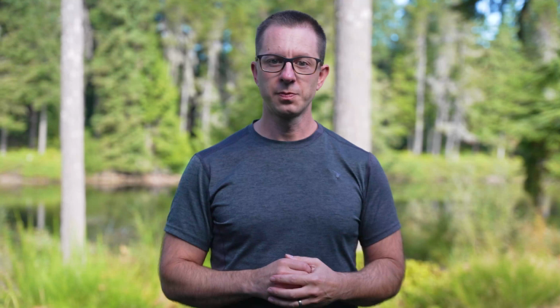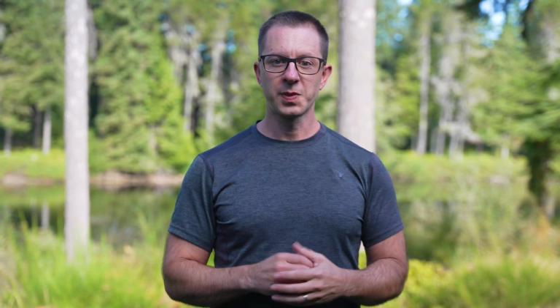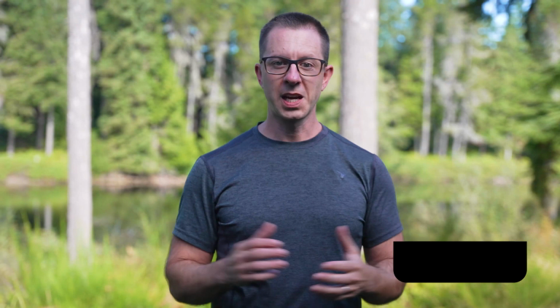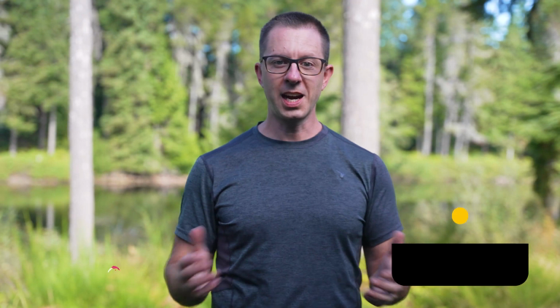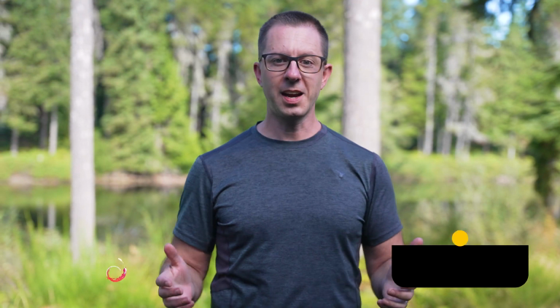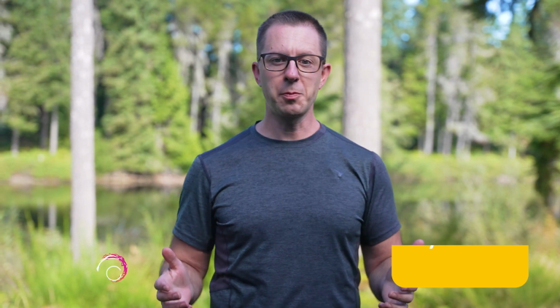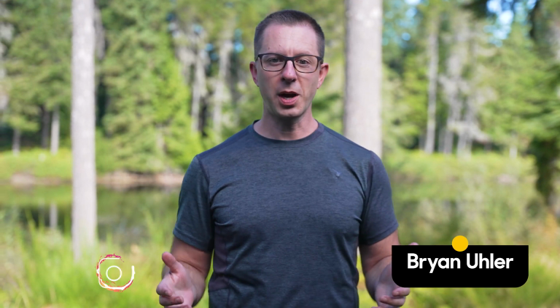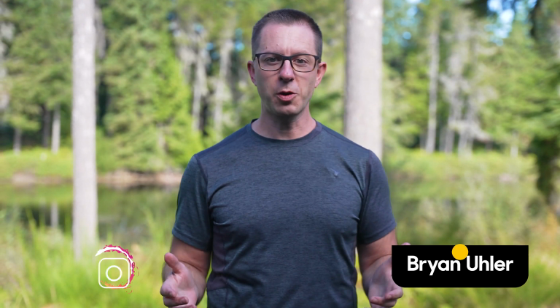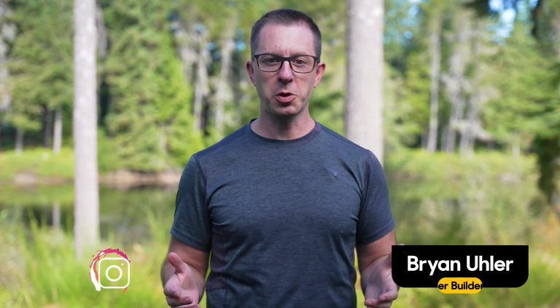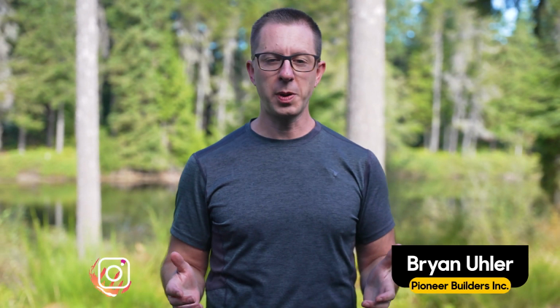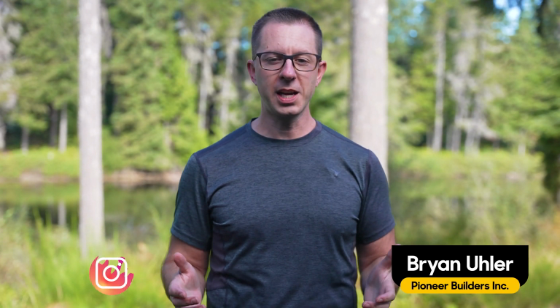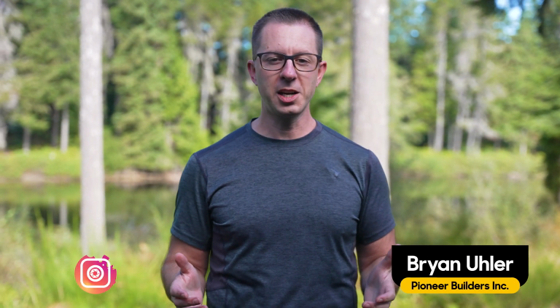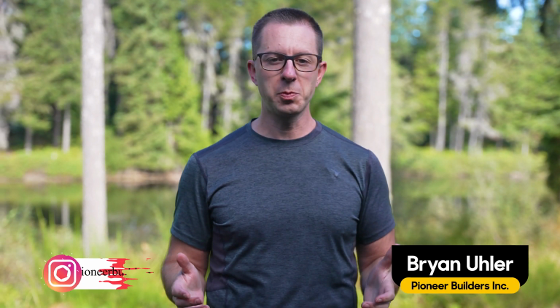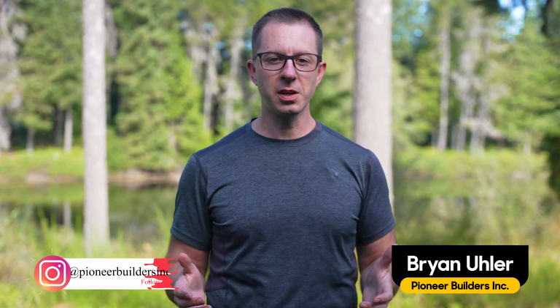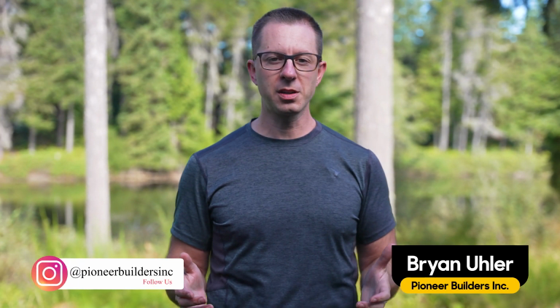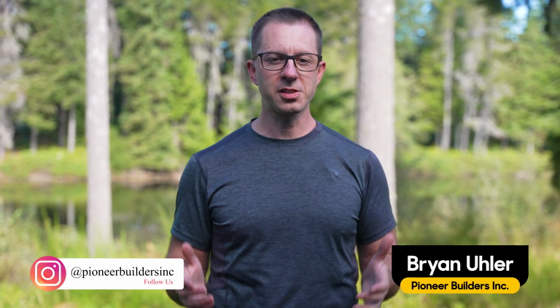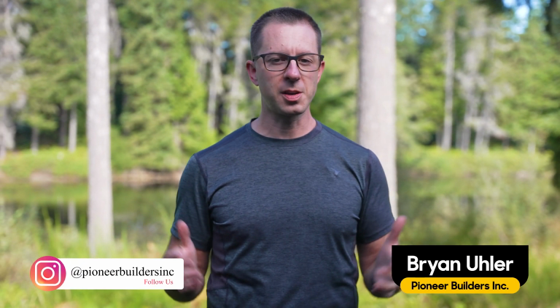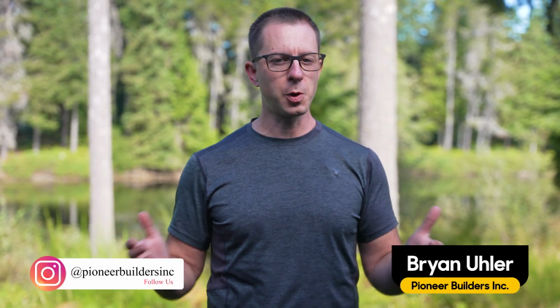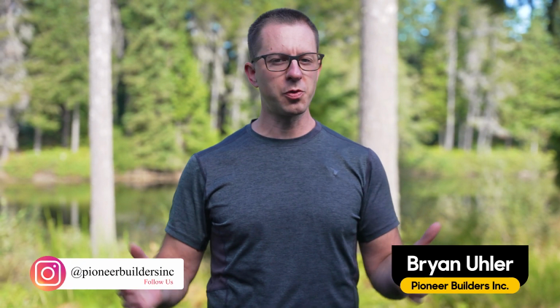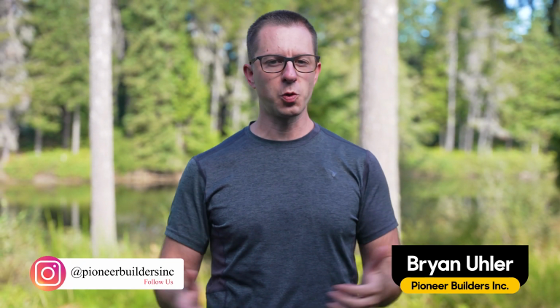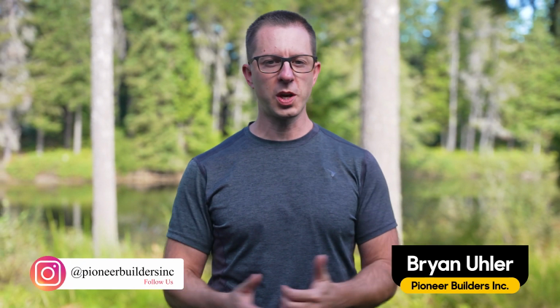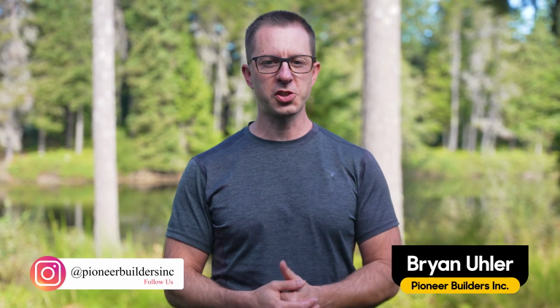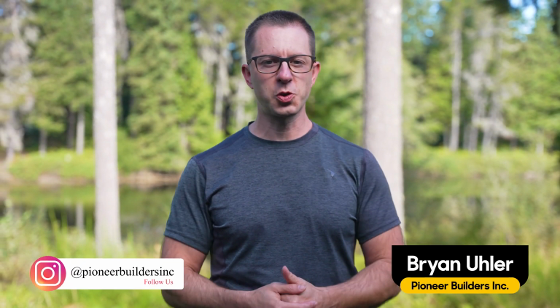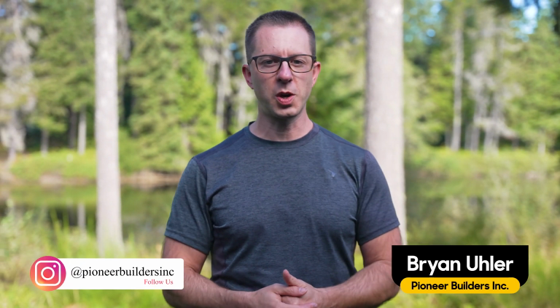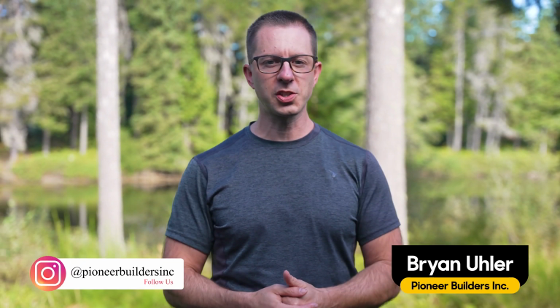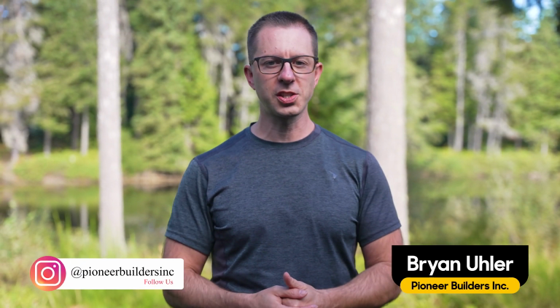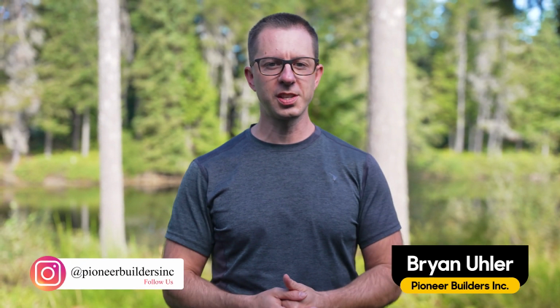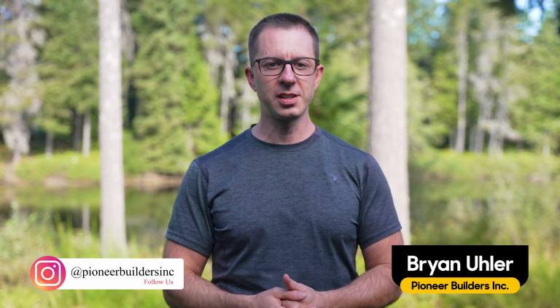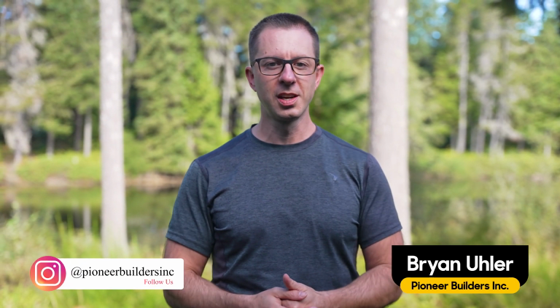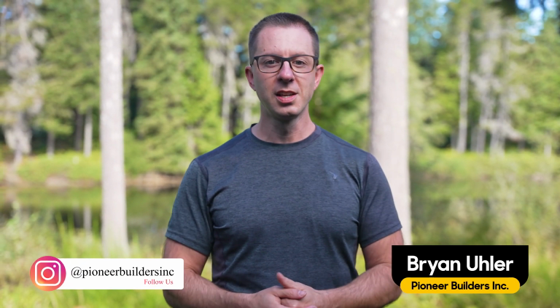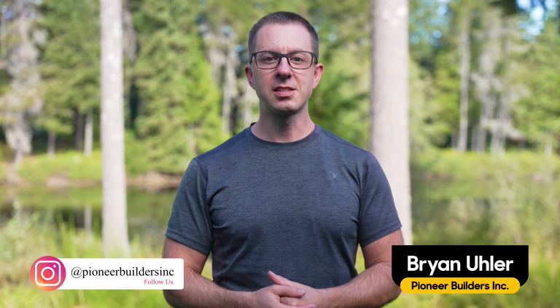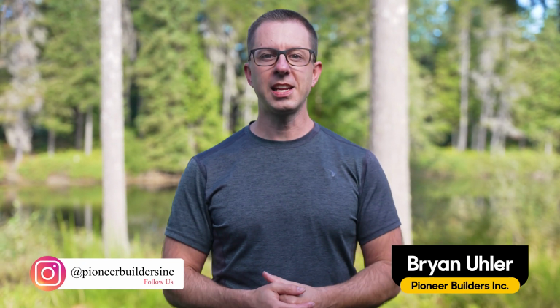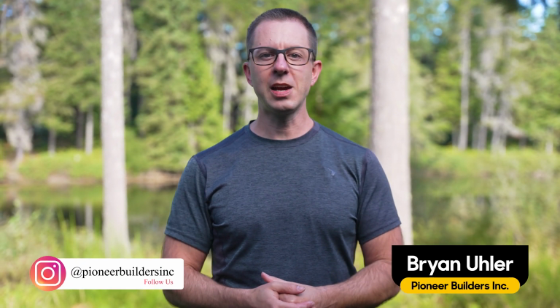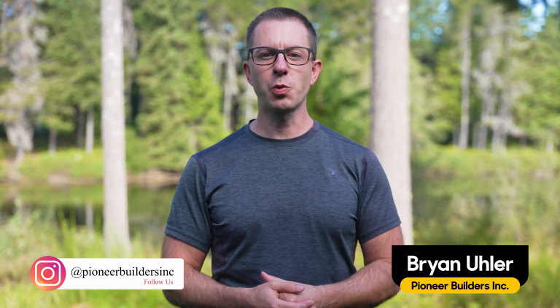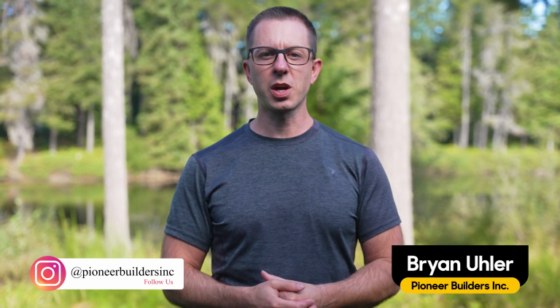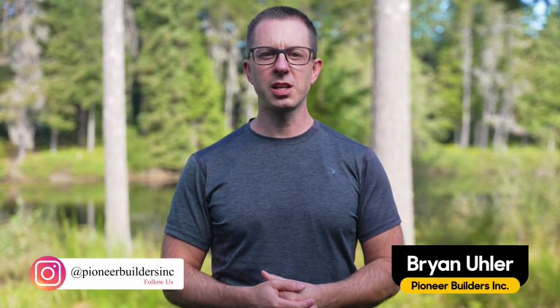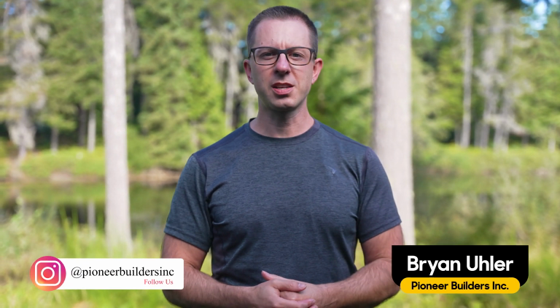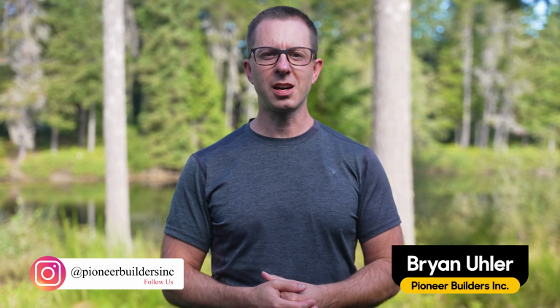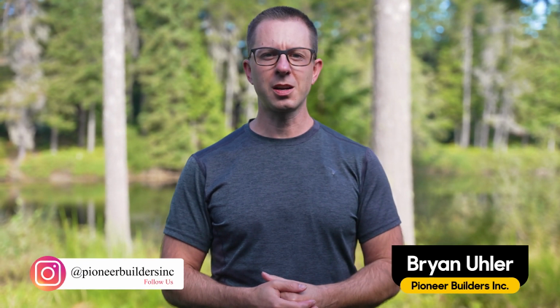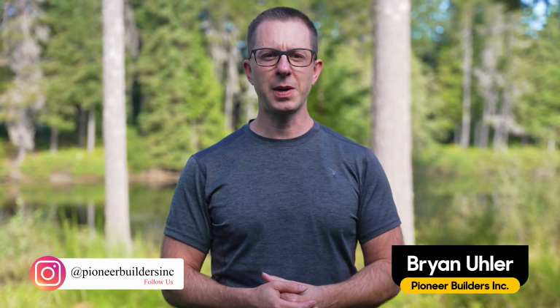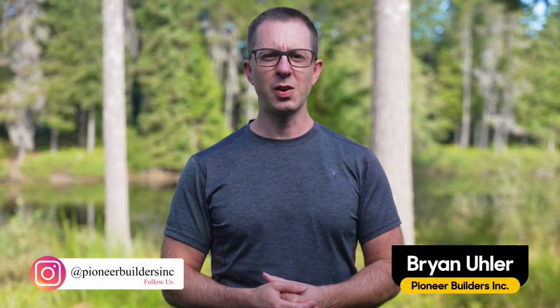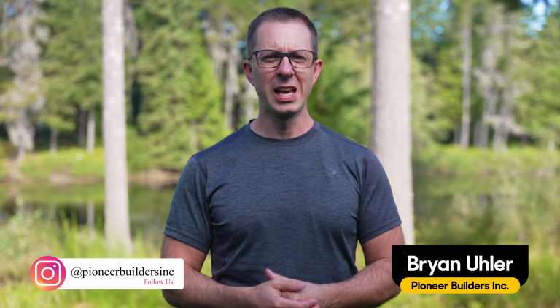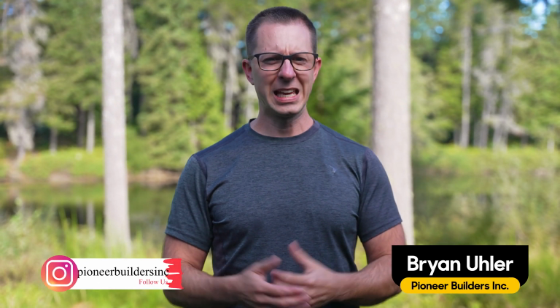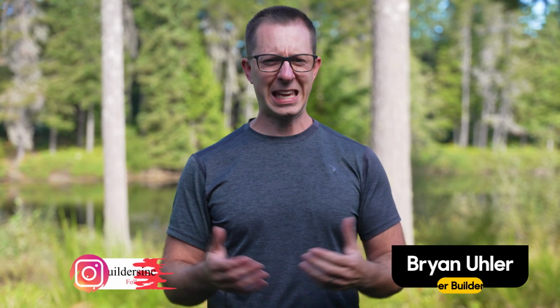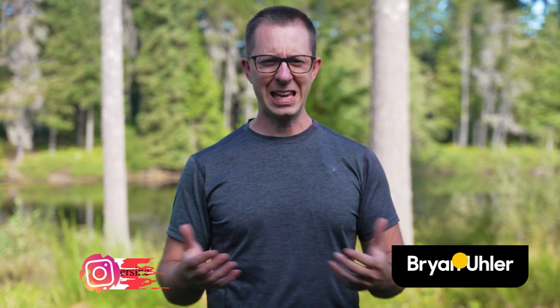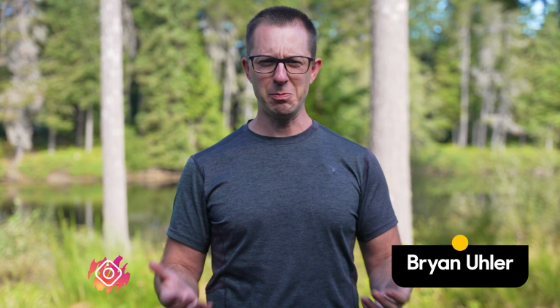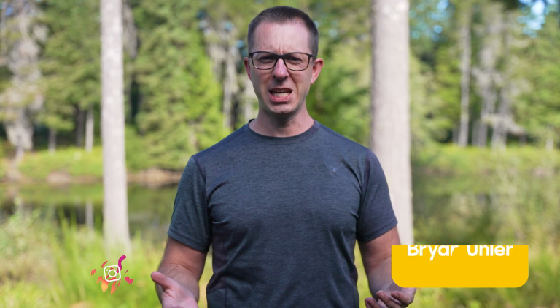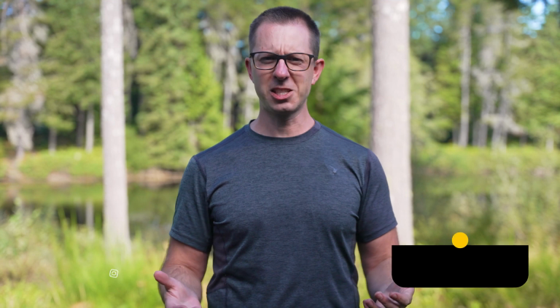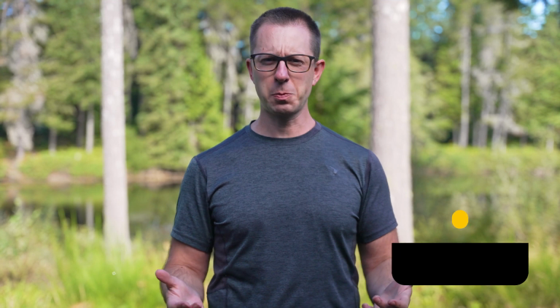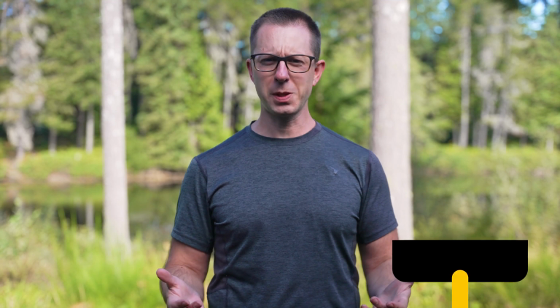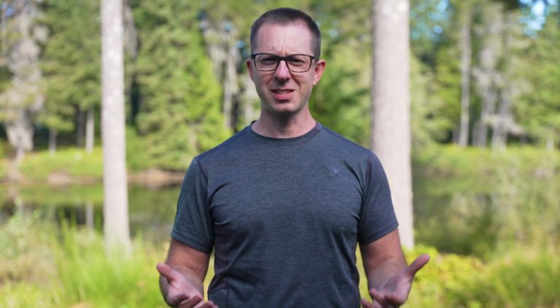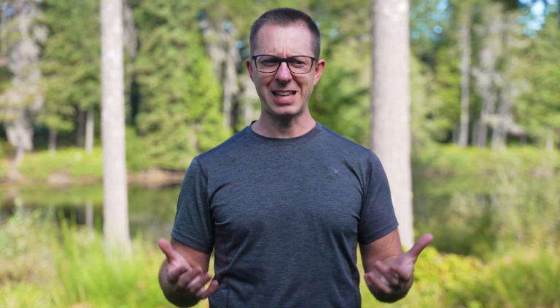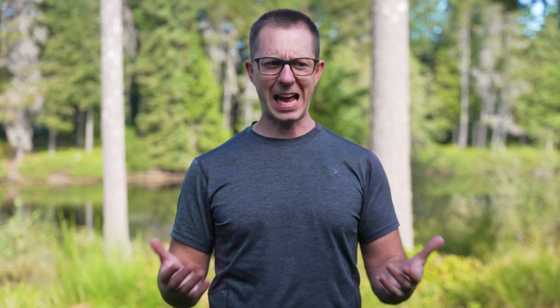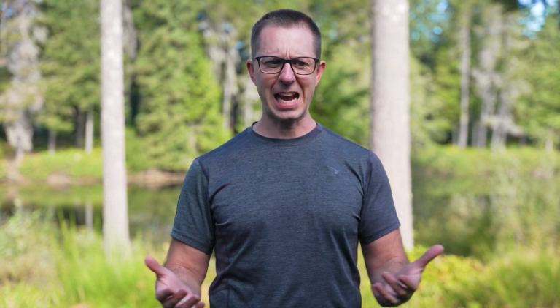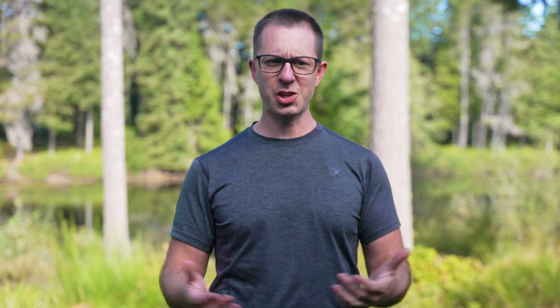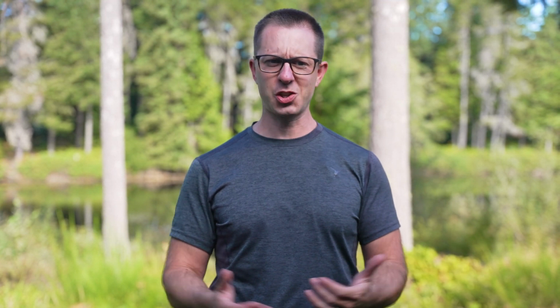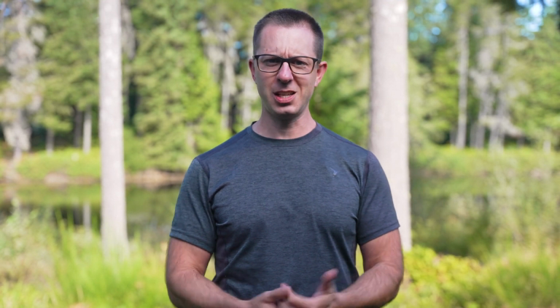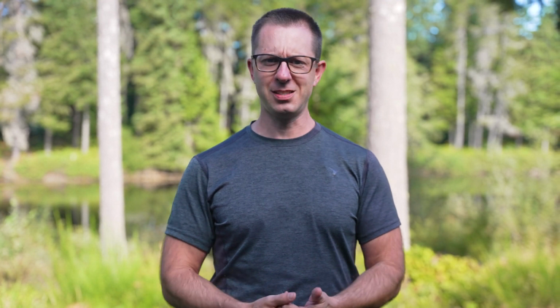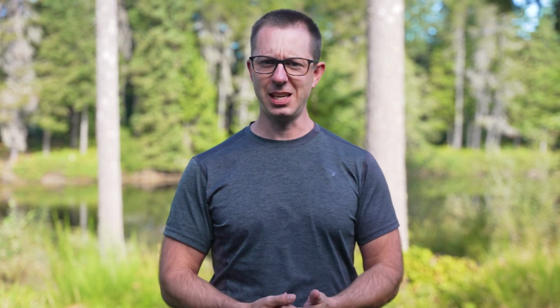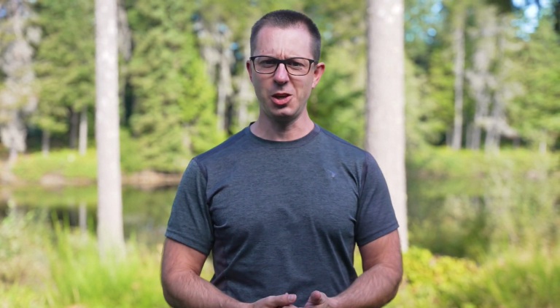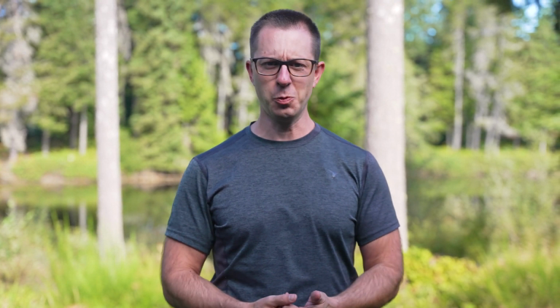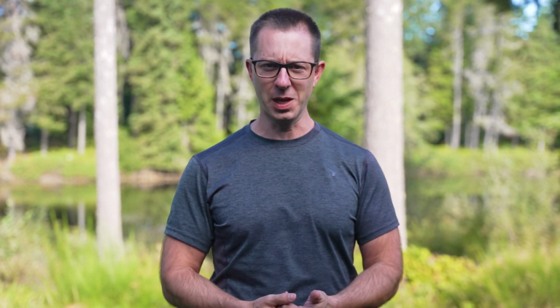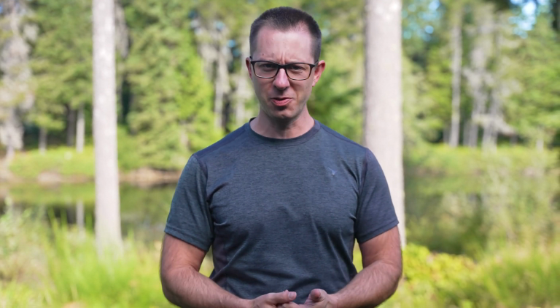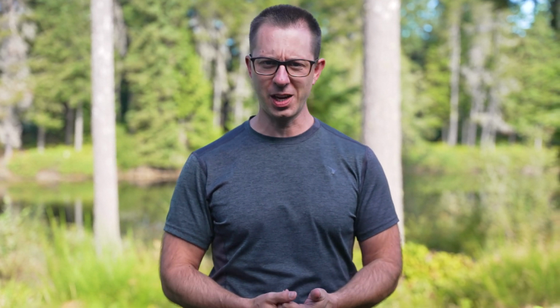Hi, I'm Brian with Pioneer Builders. I'm over in western Washington. Today we're going to talk about: can mini splits actually dehumidify?